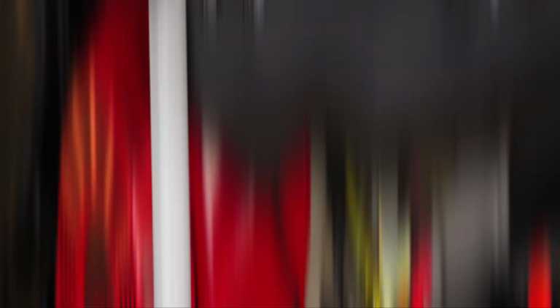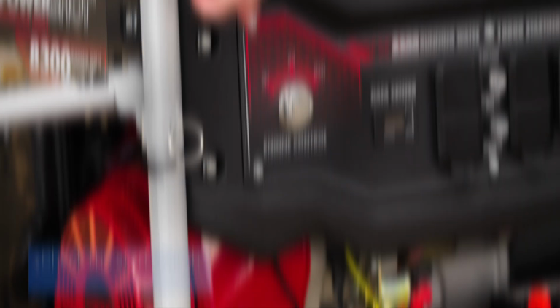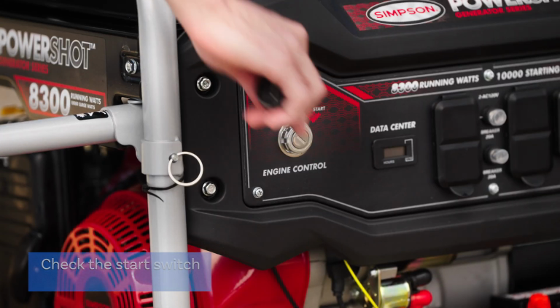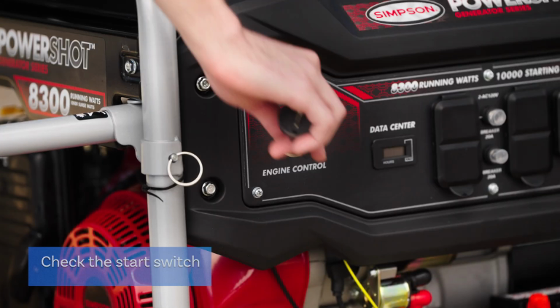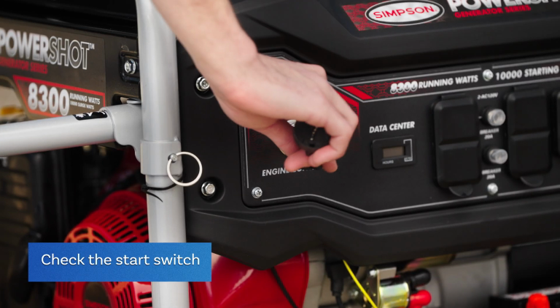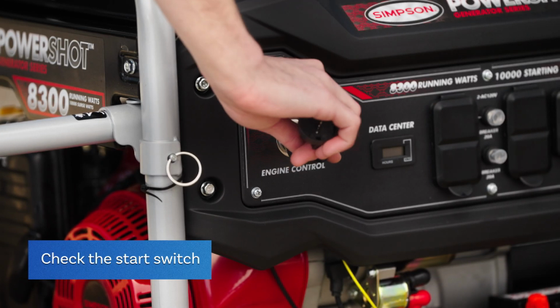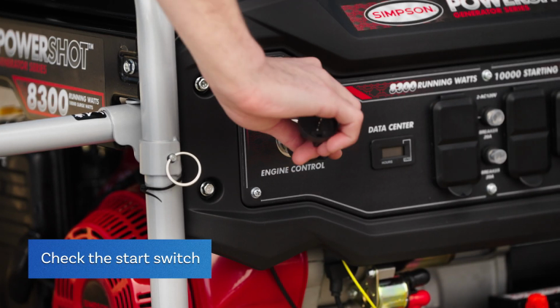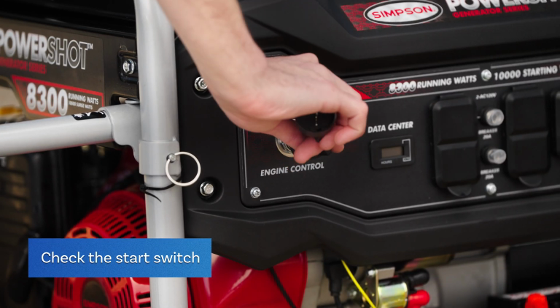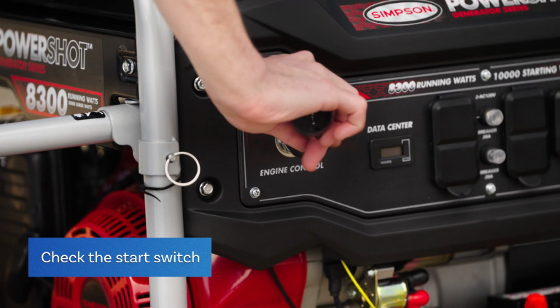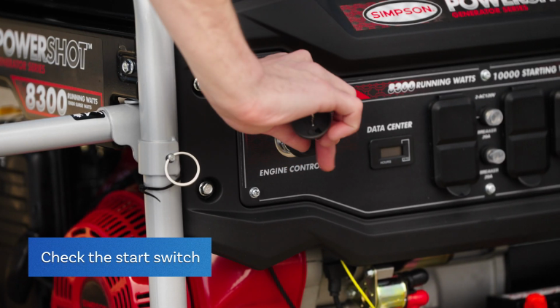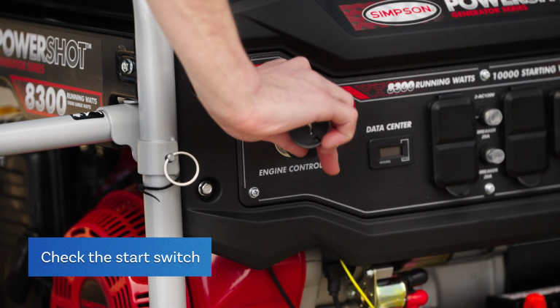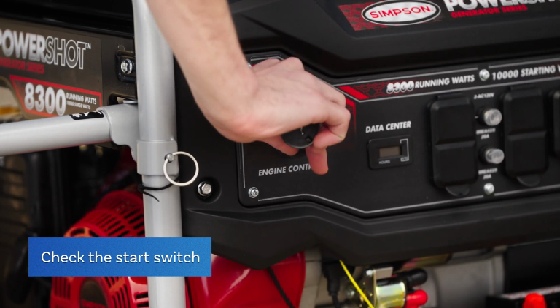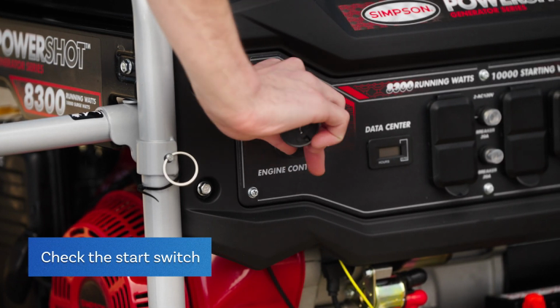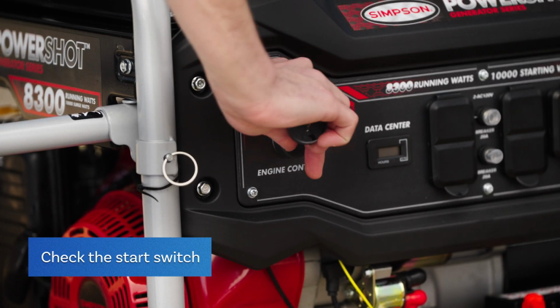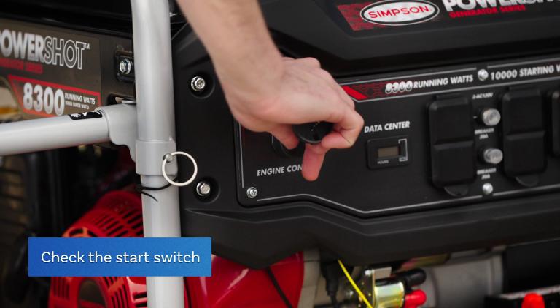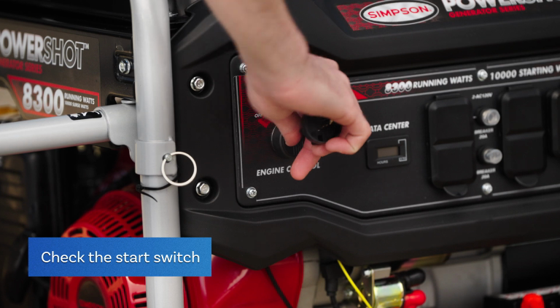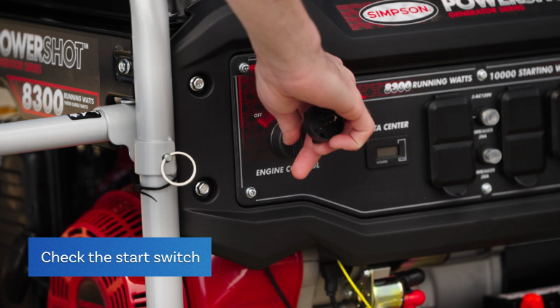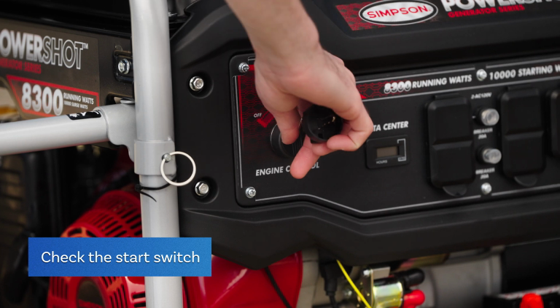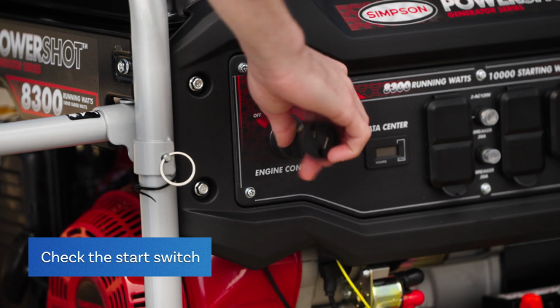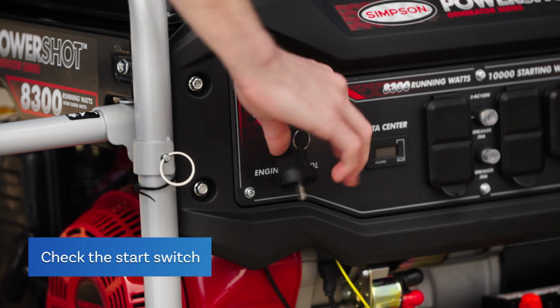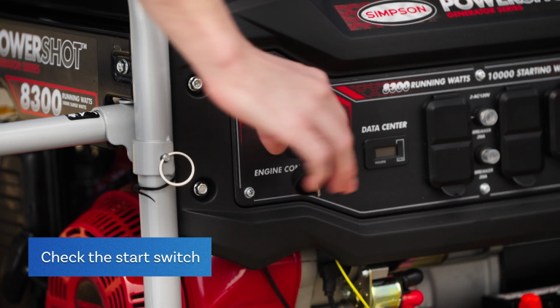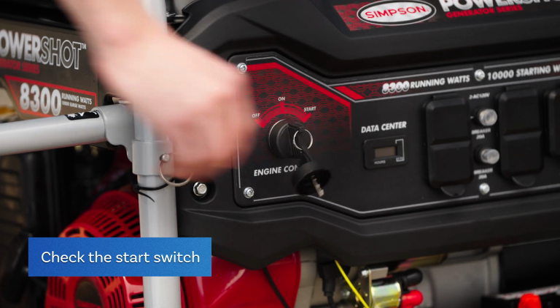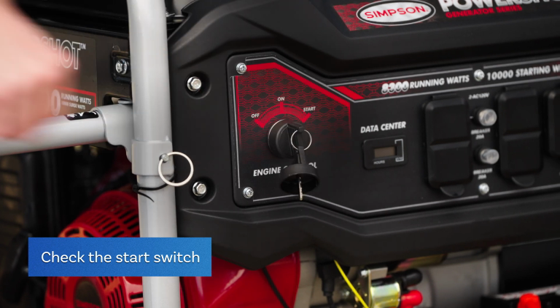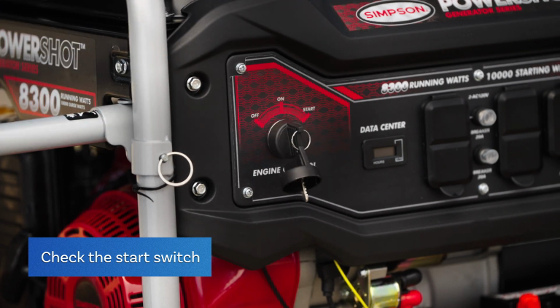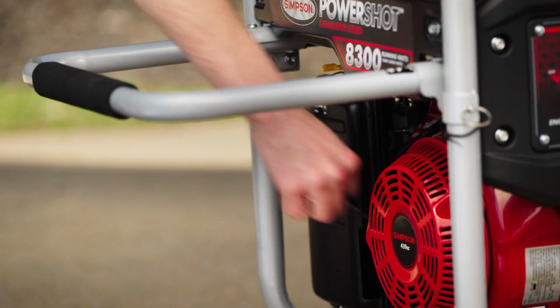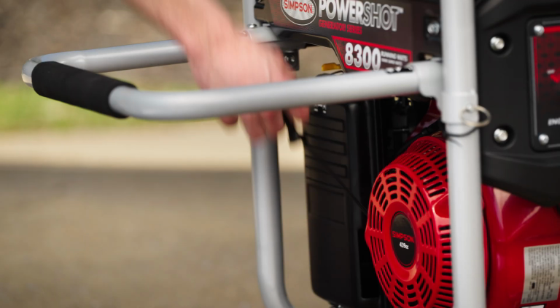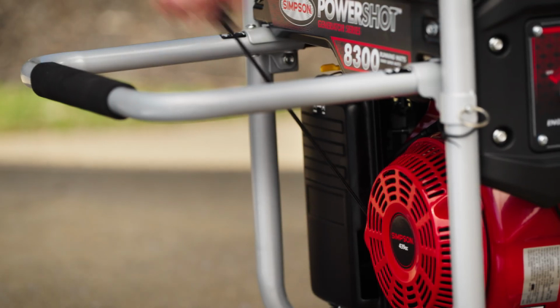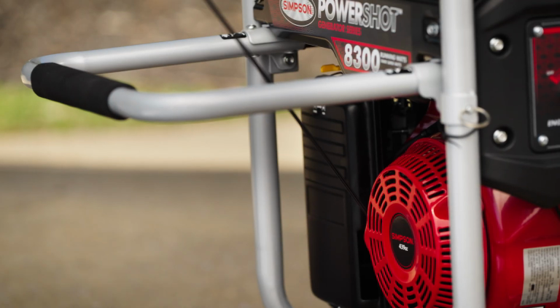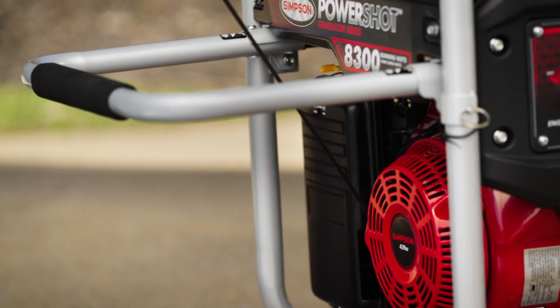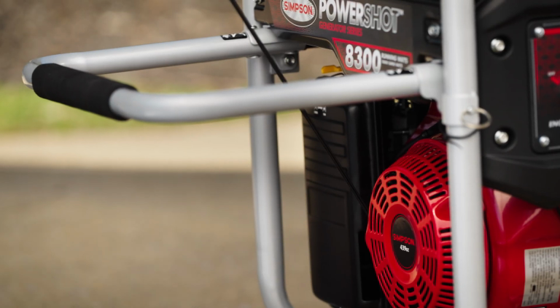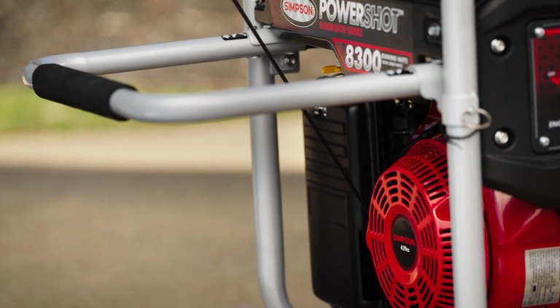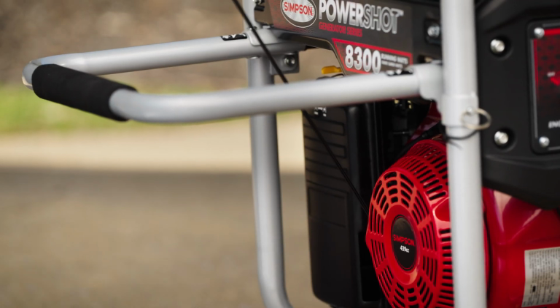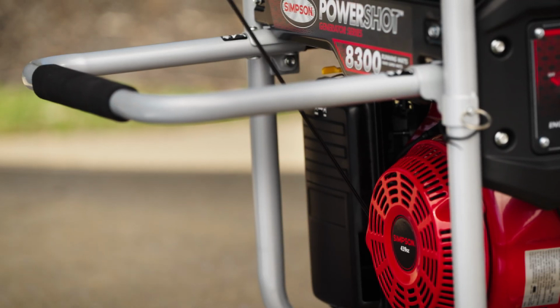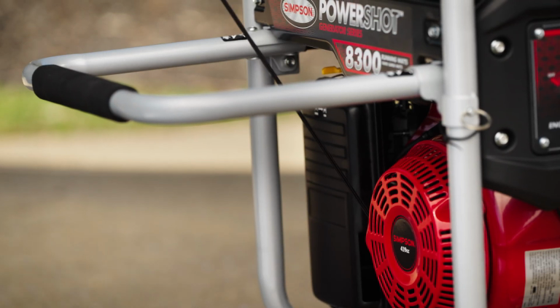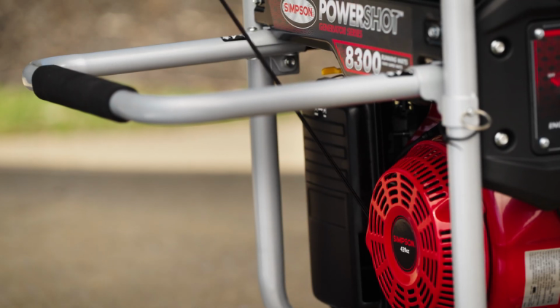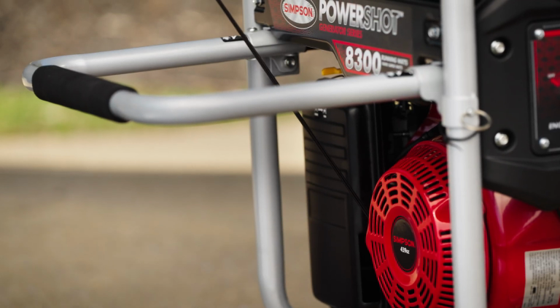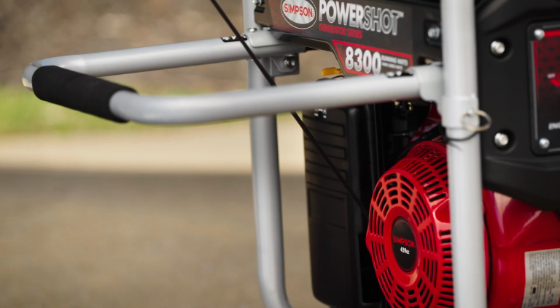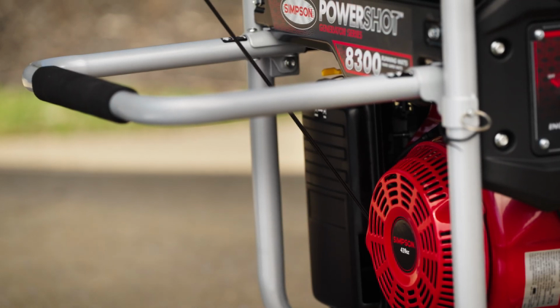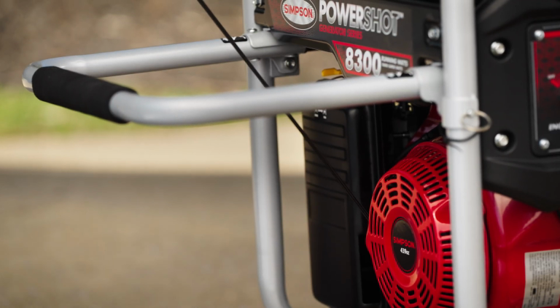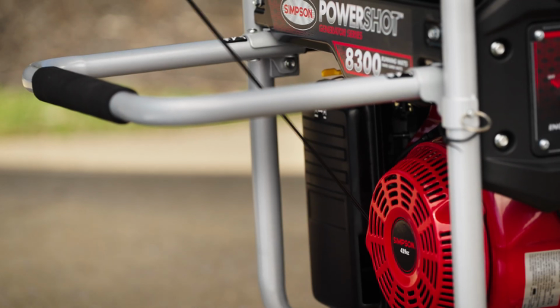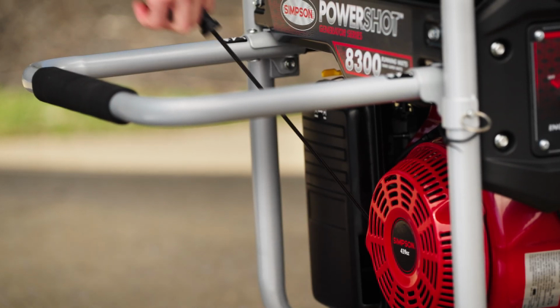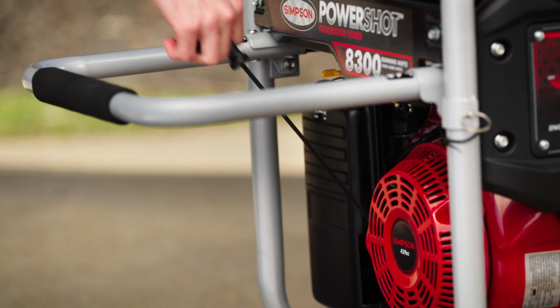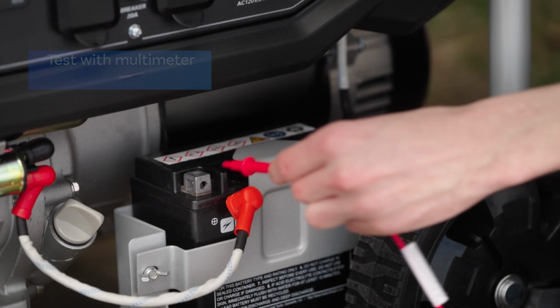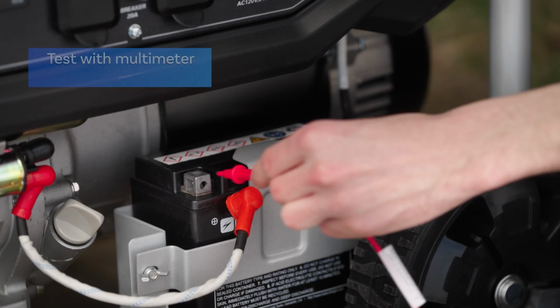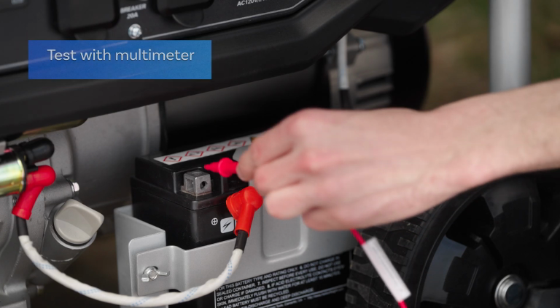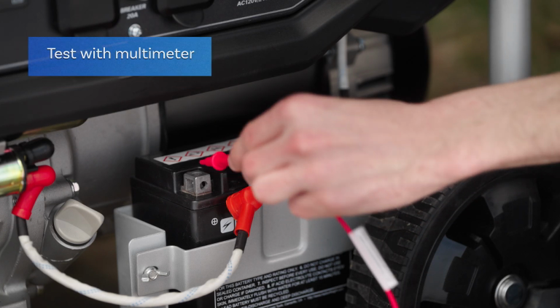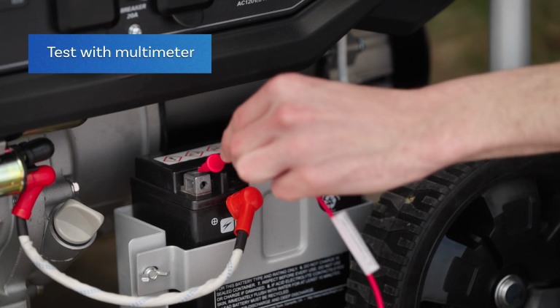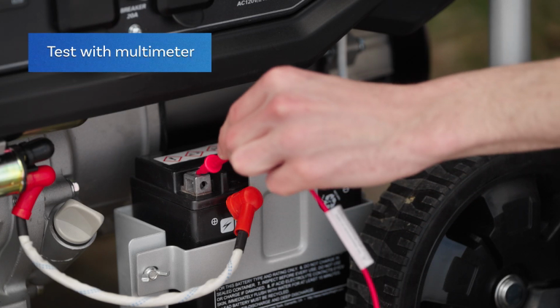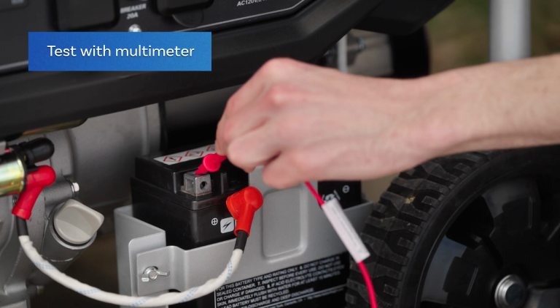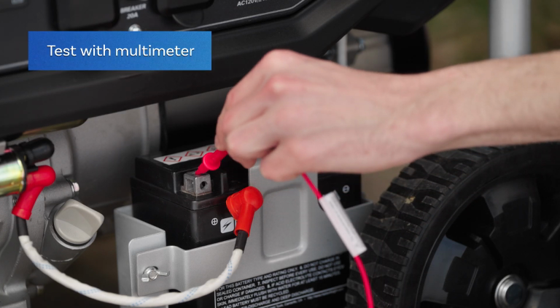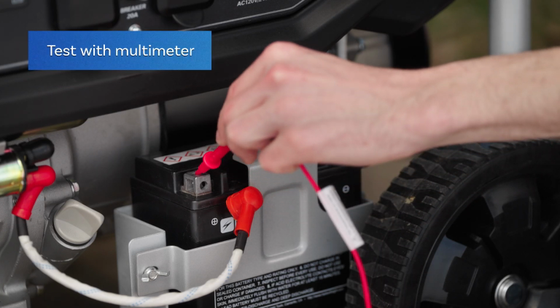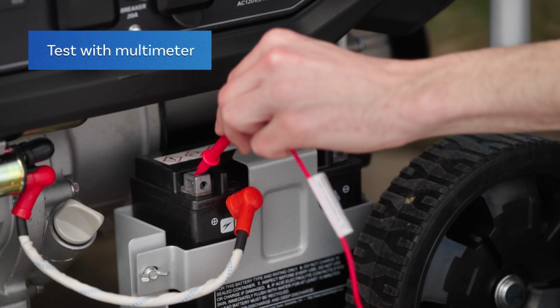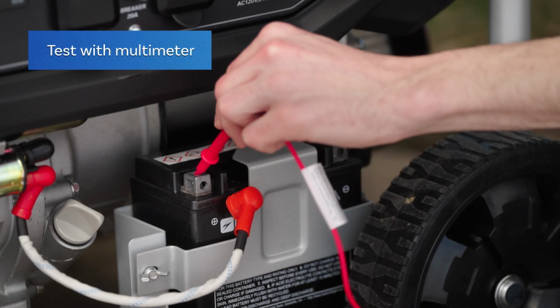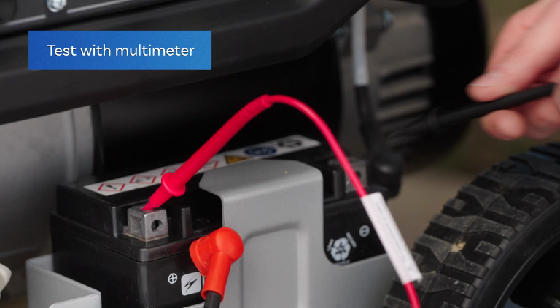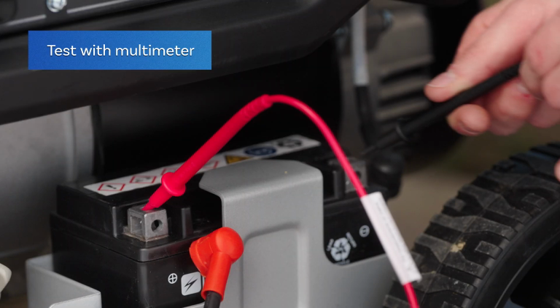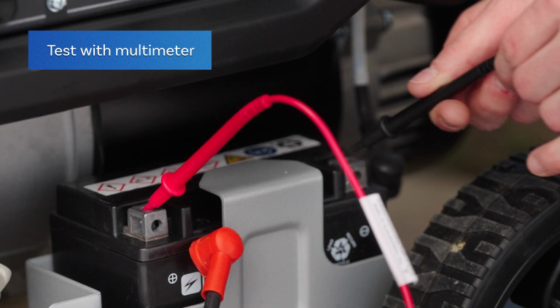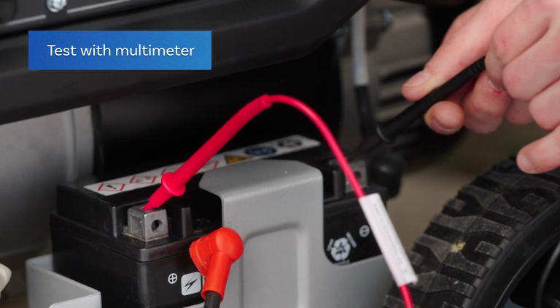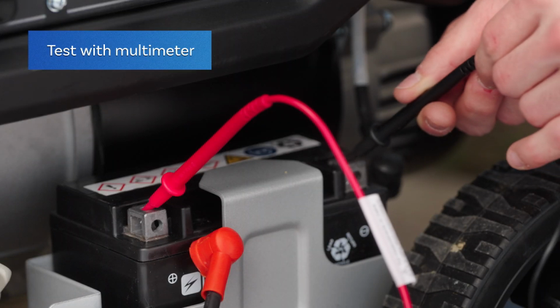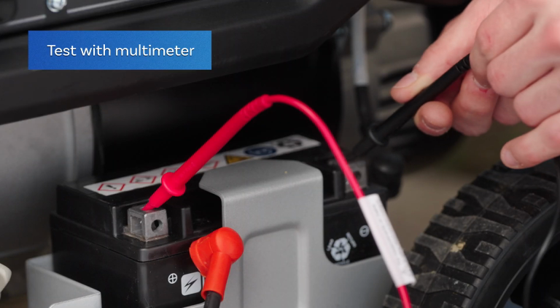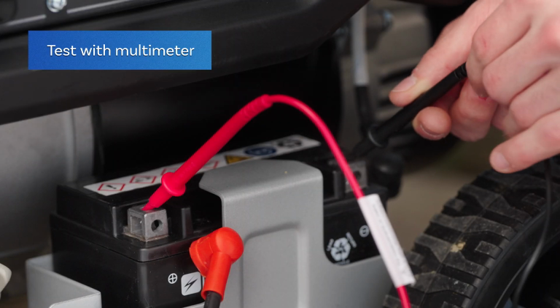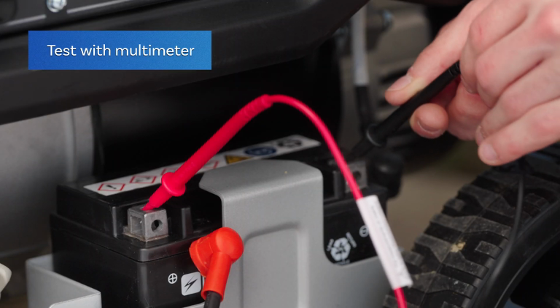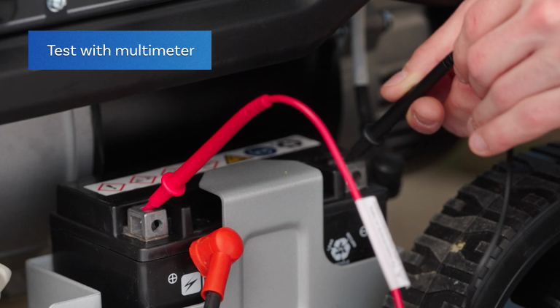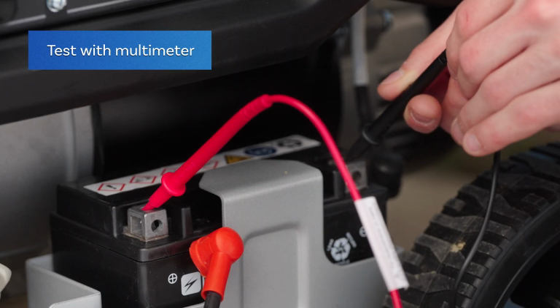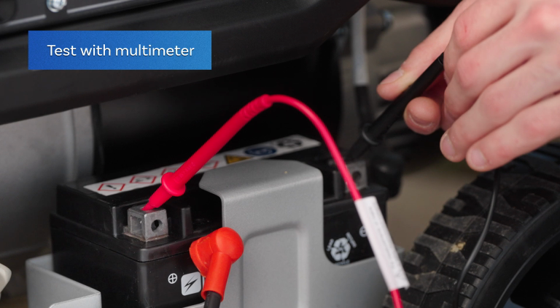Next, try checking the start switch. If it's not starting in the on position, use a multimeter to test for continuity.